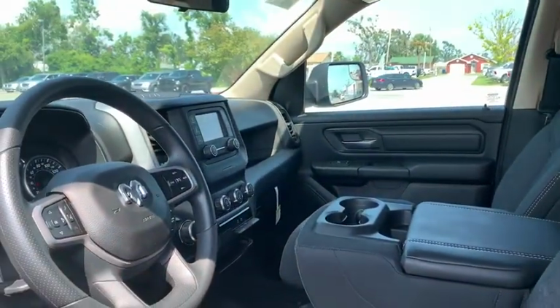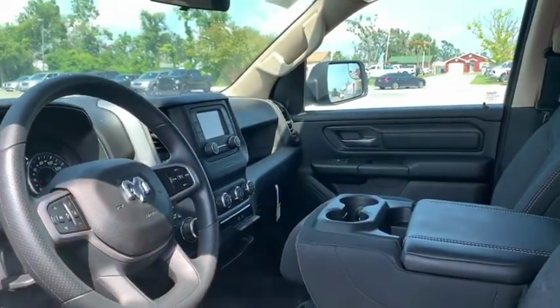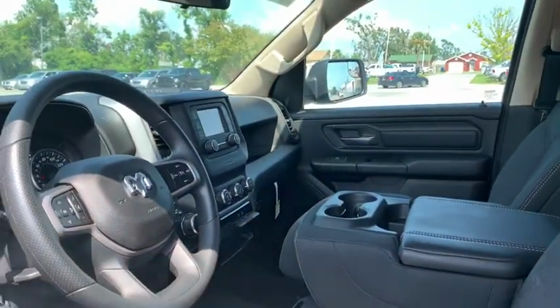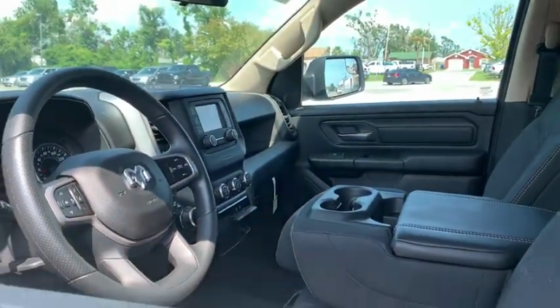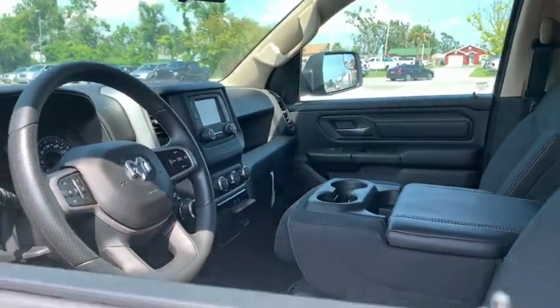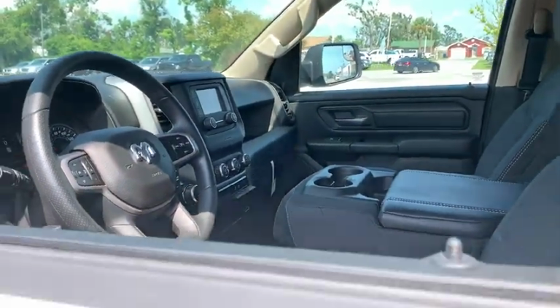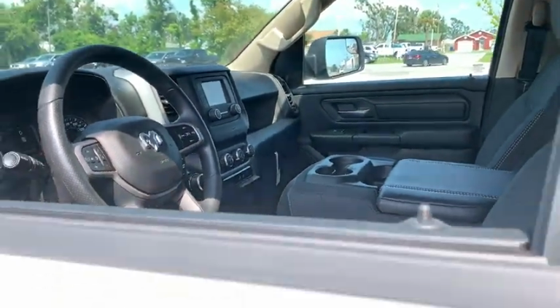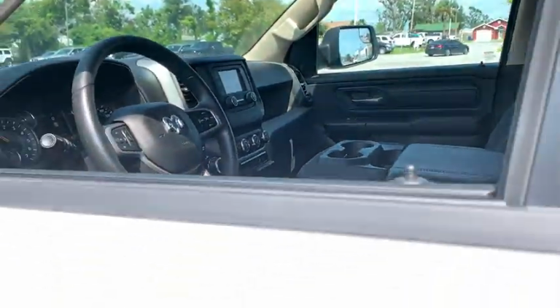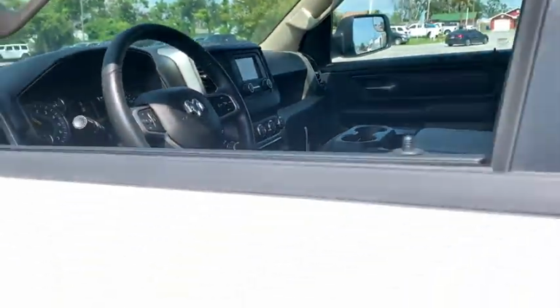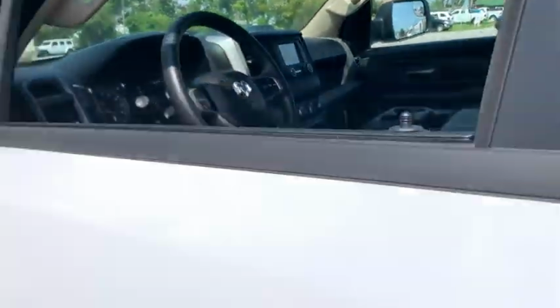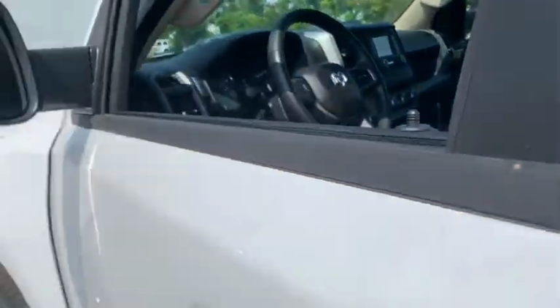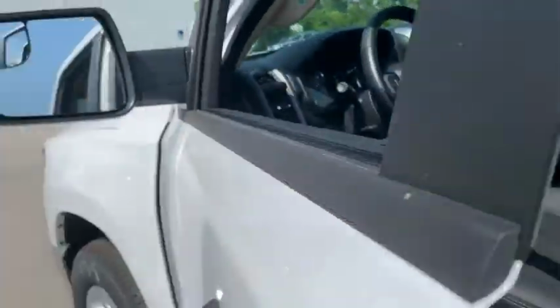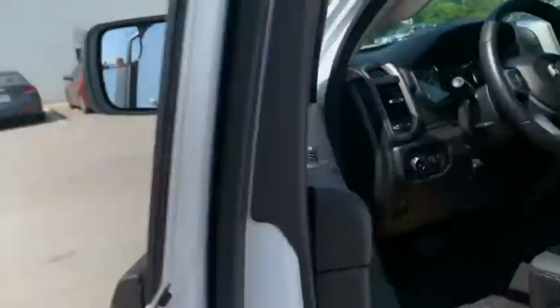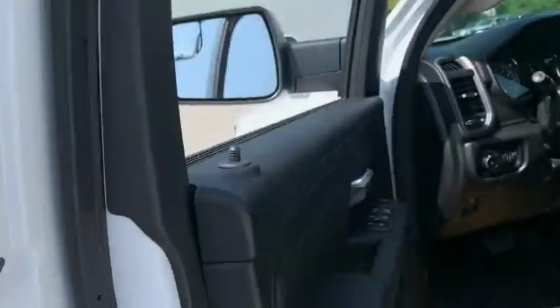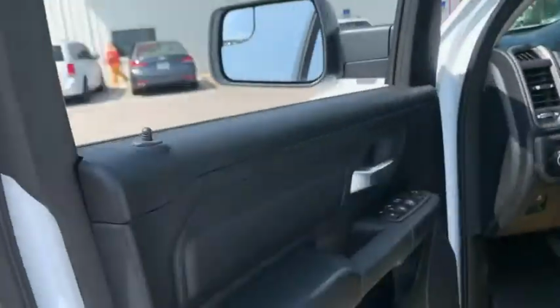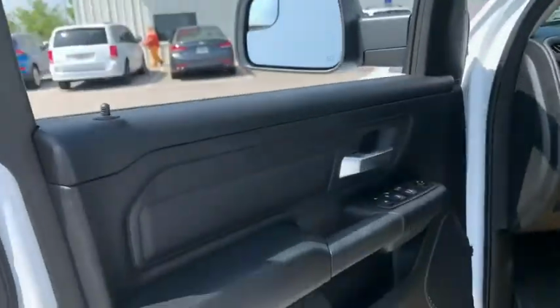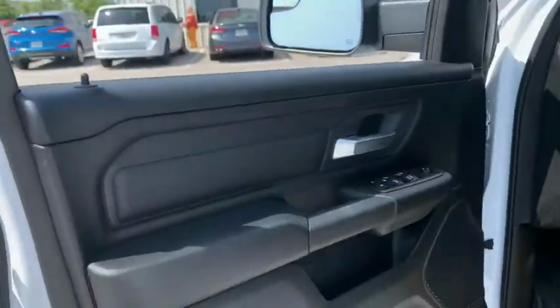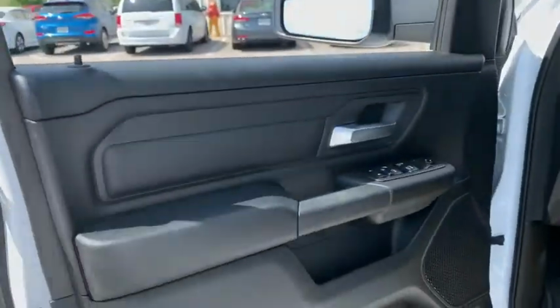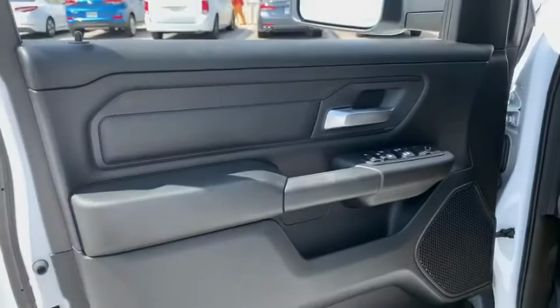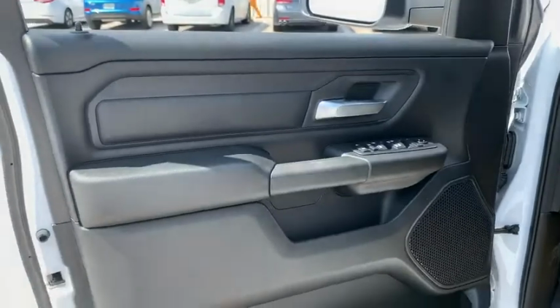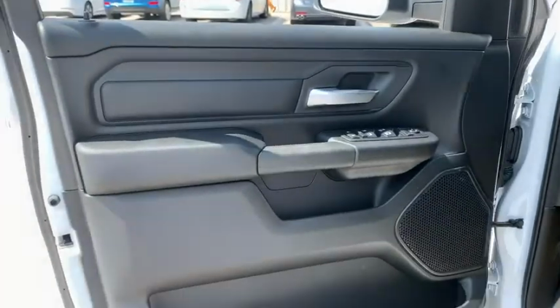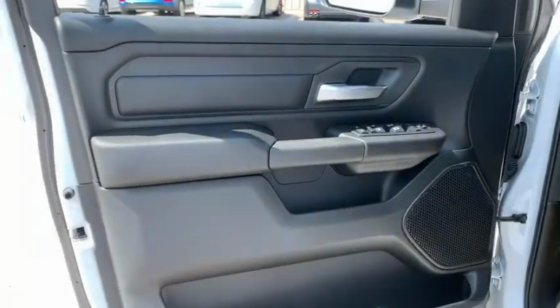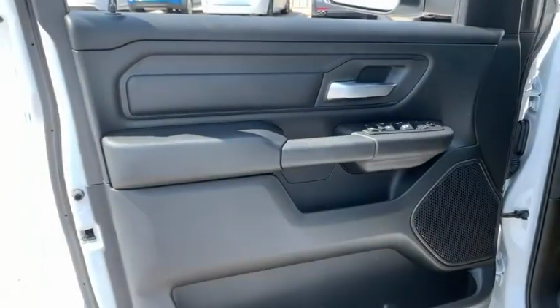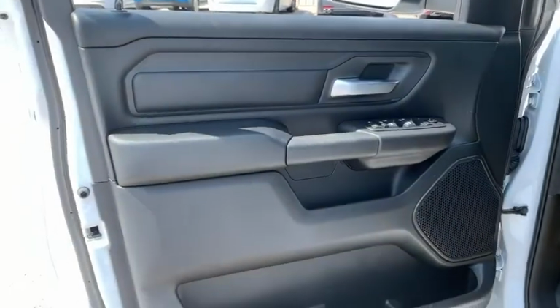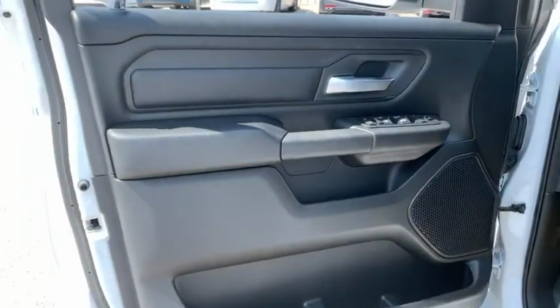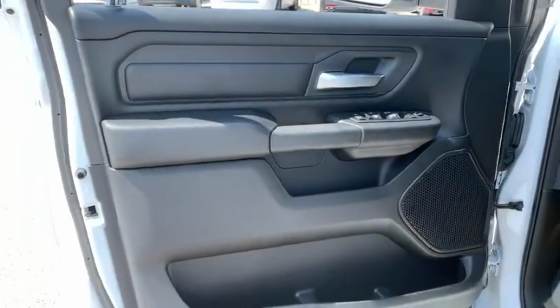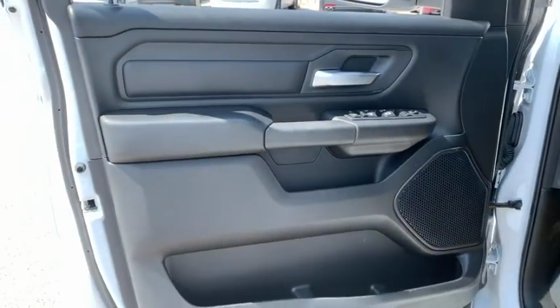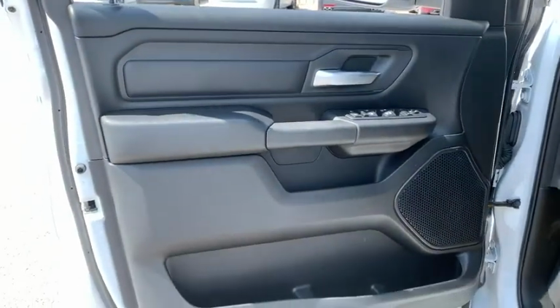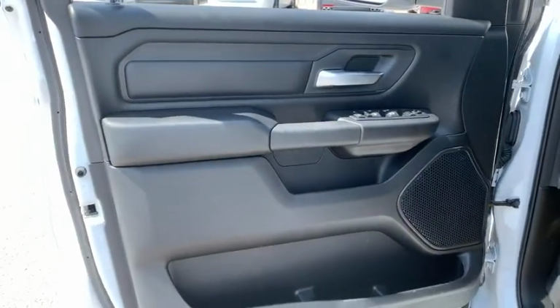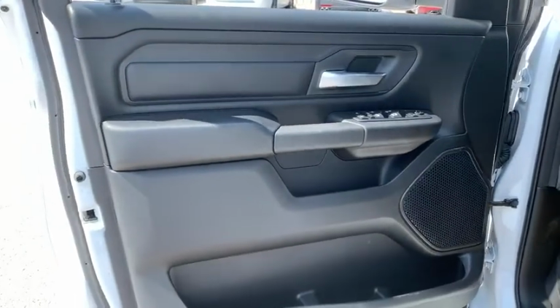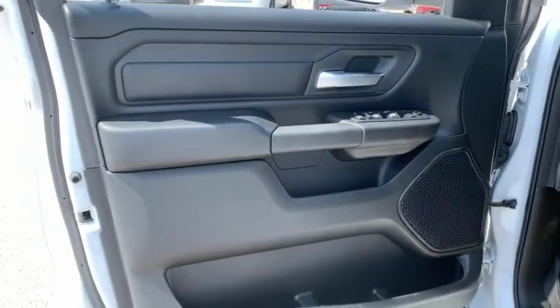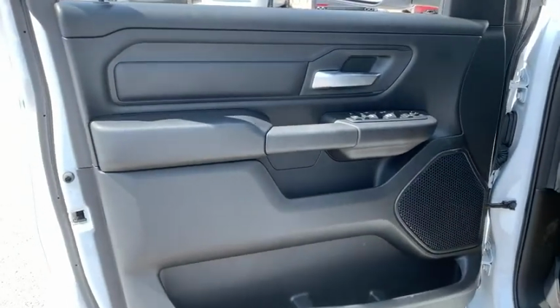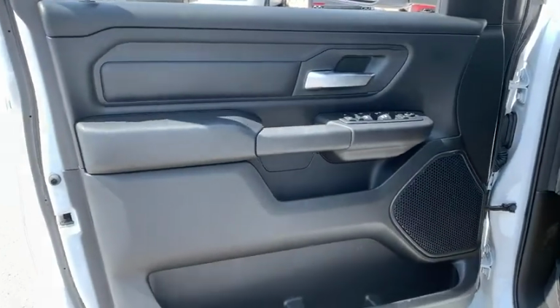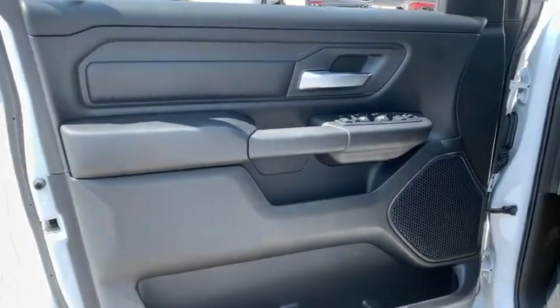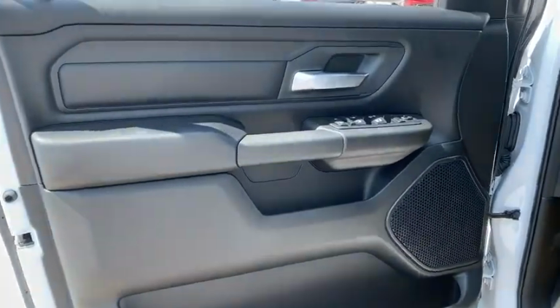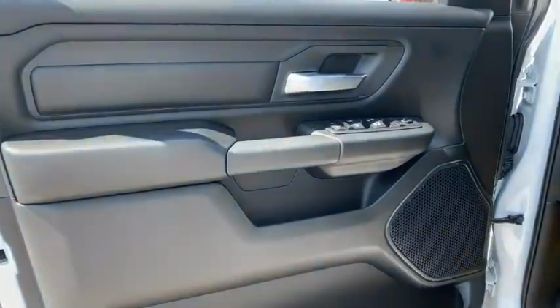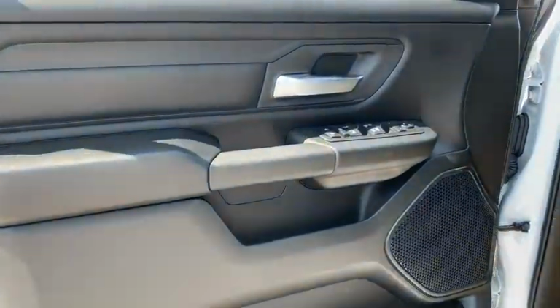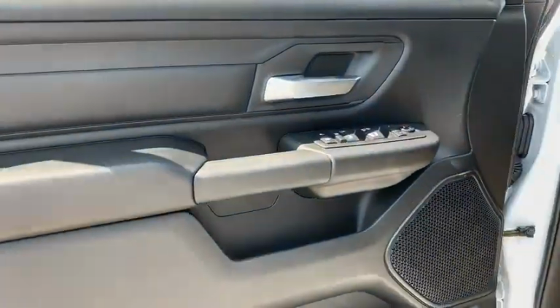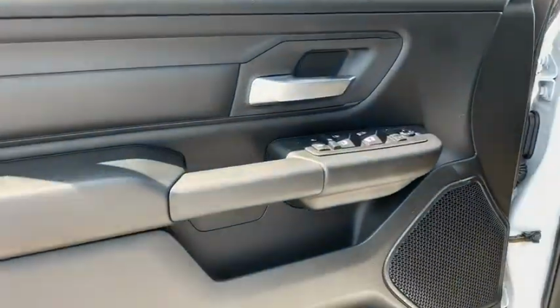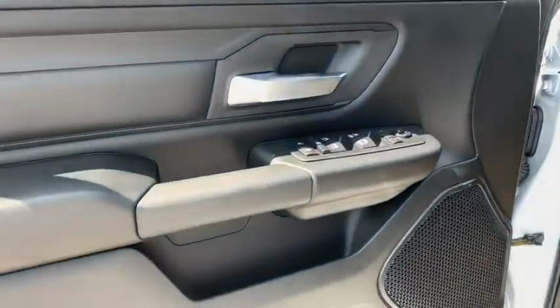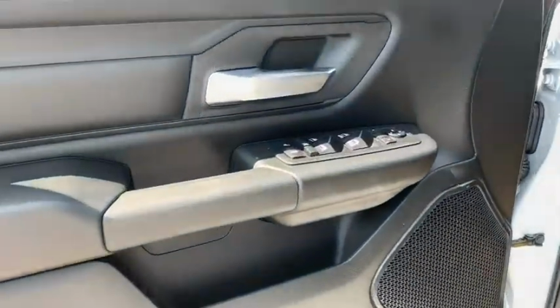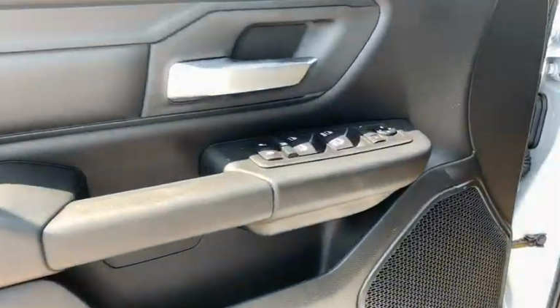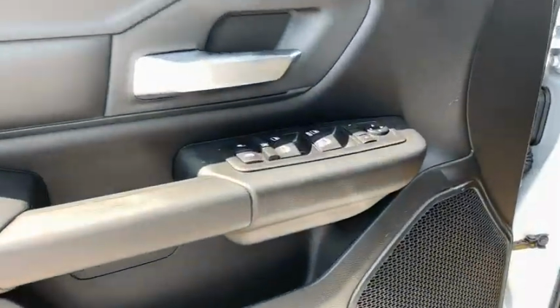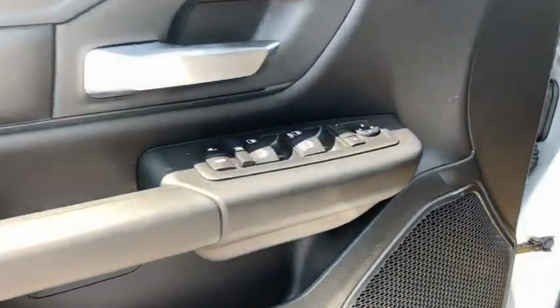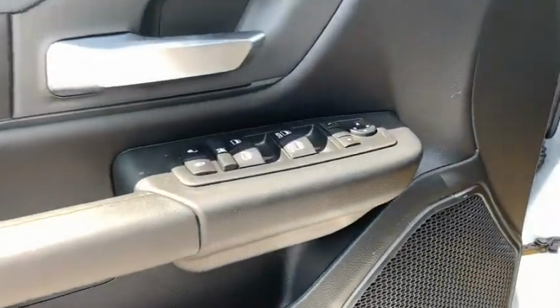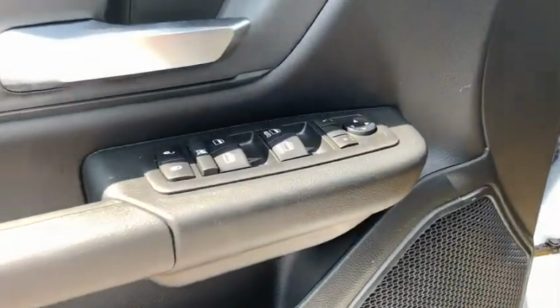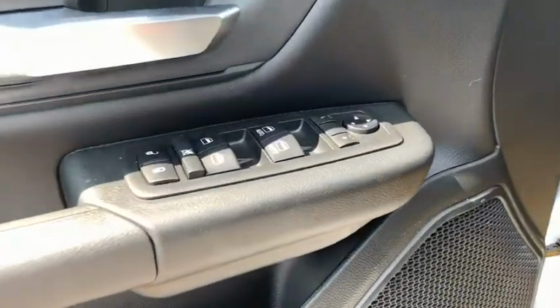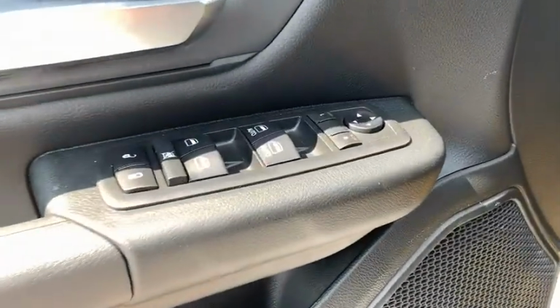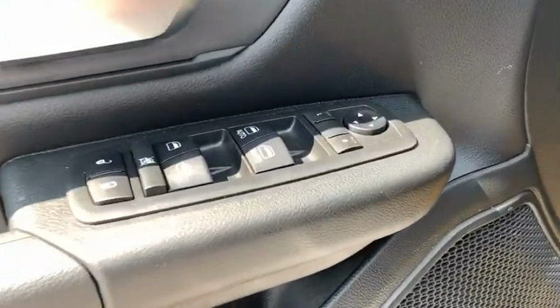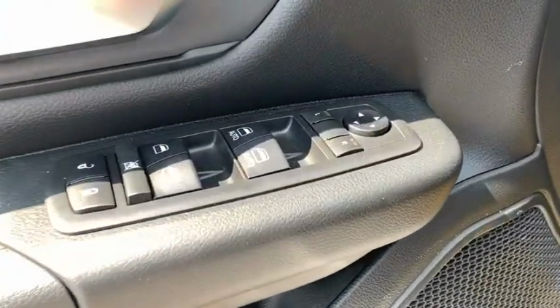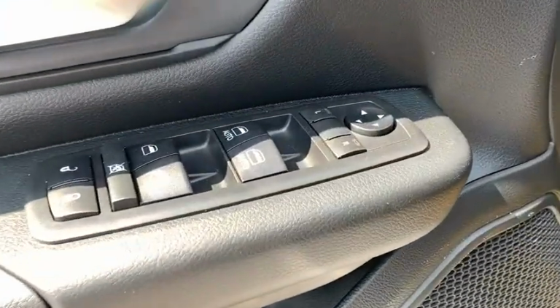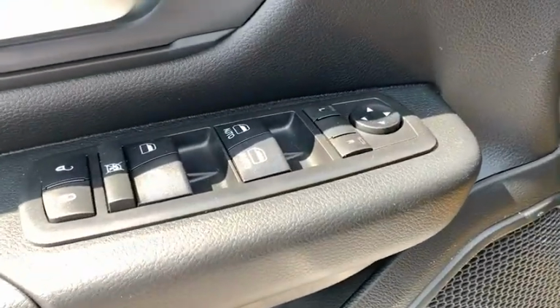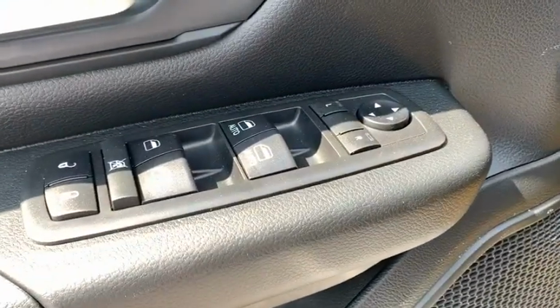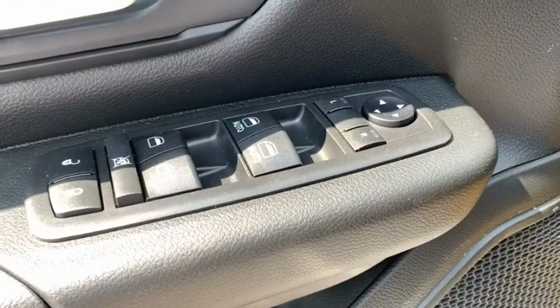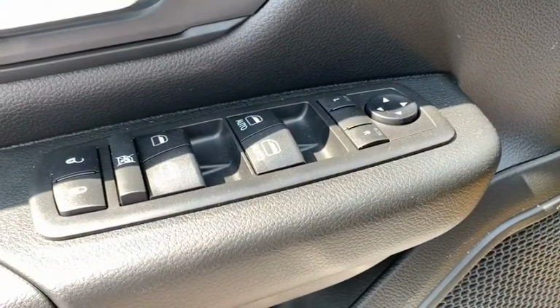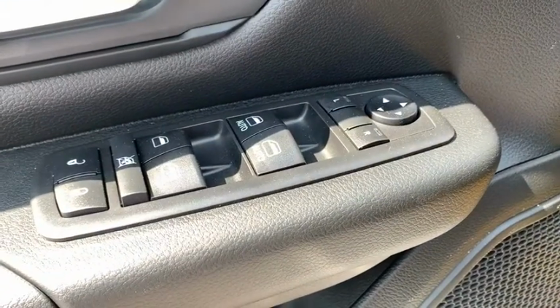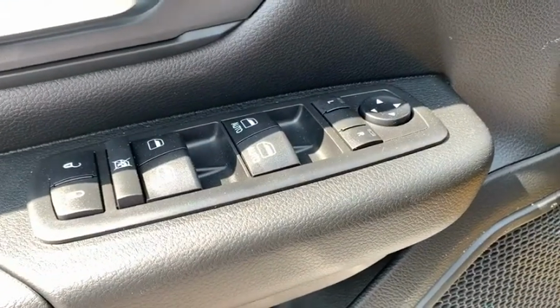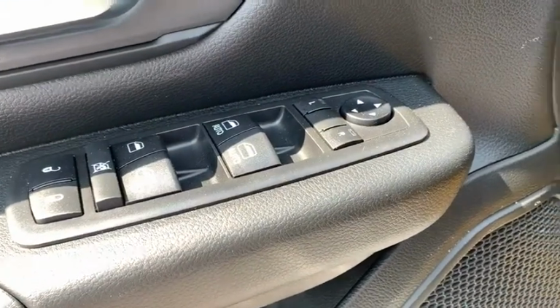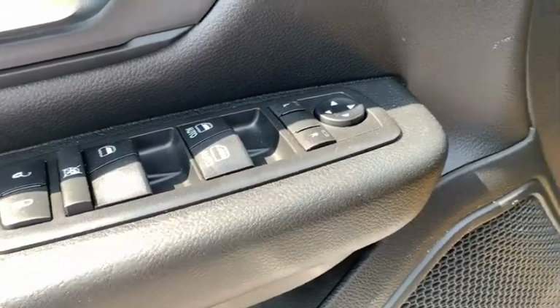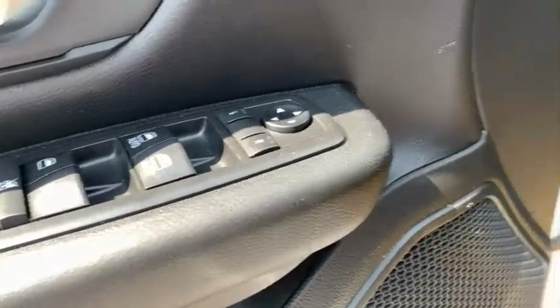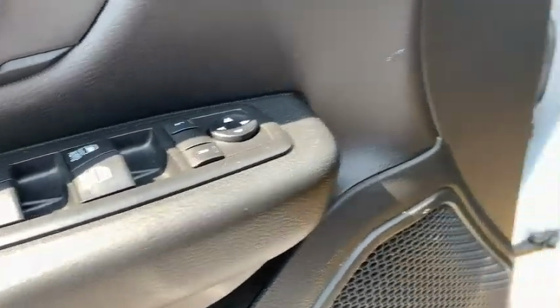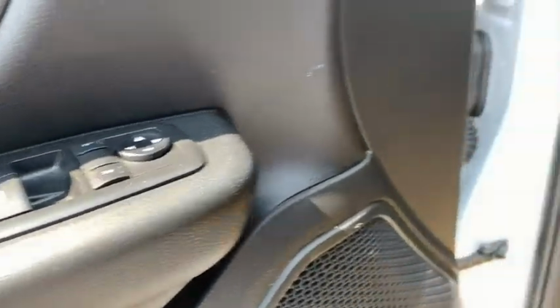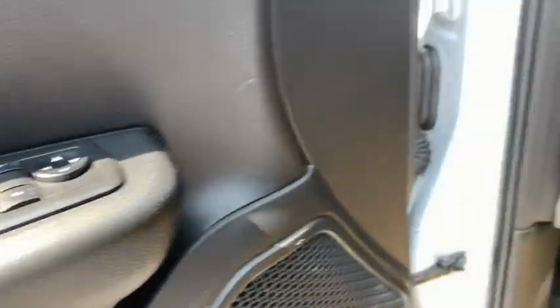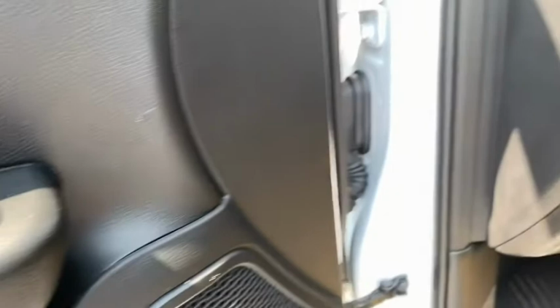Four-piece floor mat set. This beauty is sure to make you the talk of the neighborhood, so call or drop in for a test drive today.